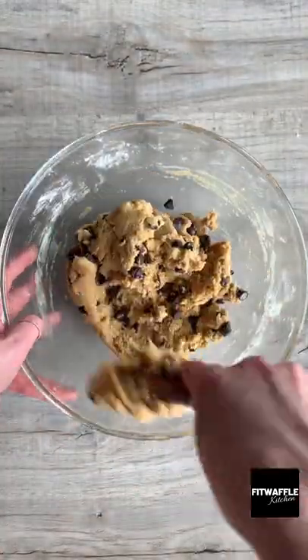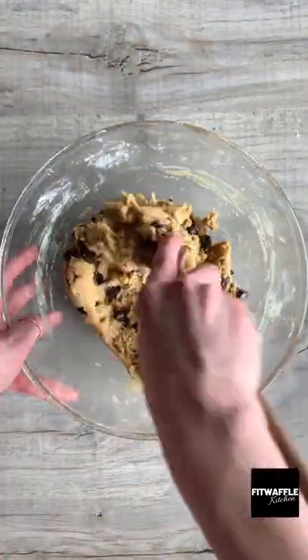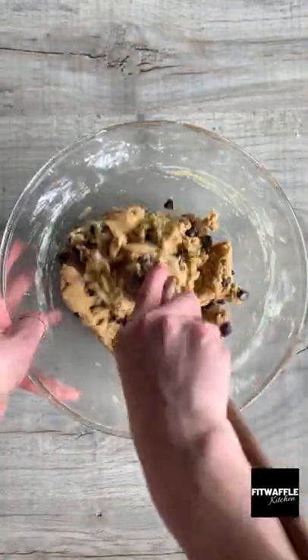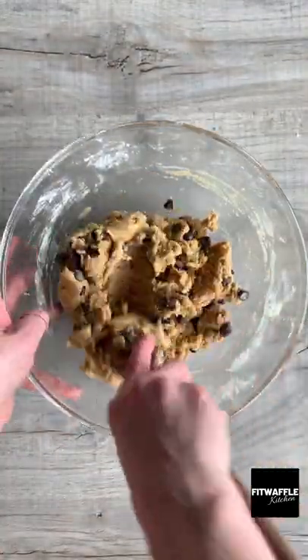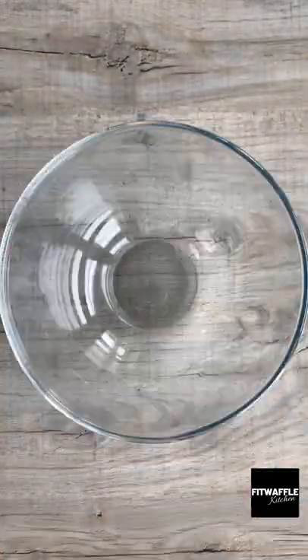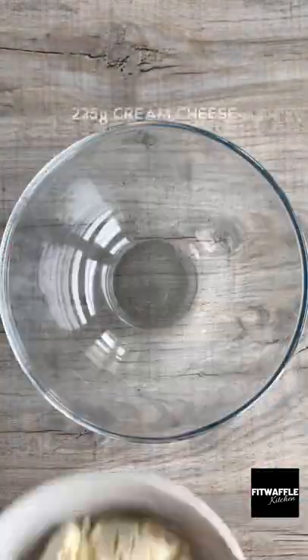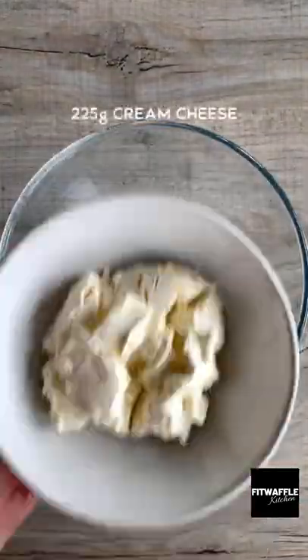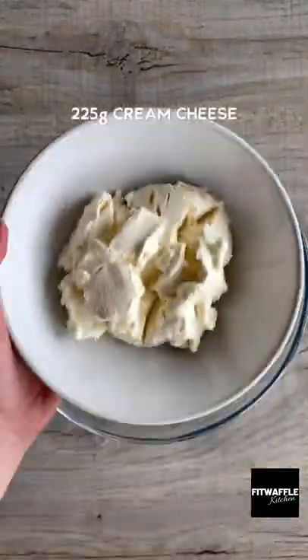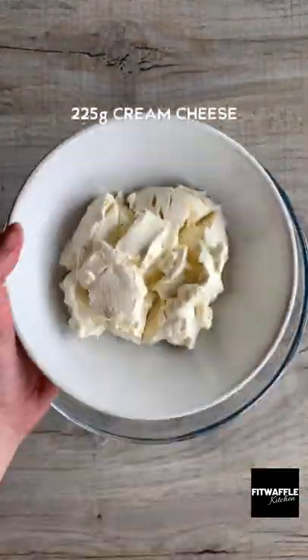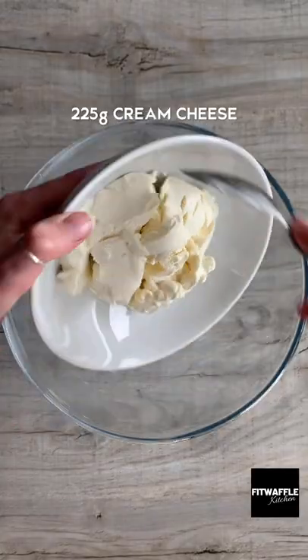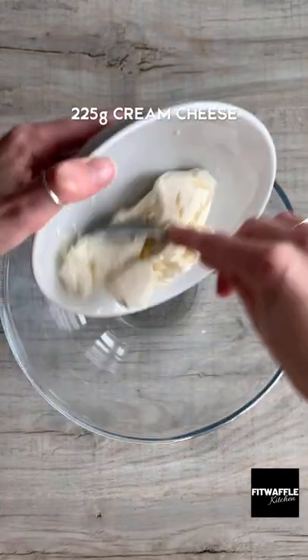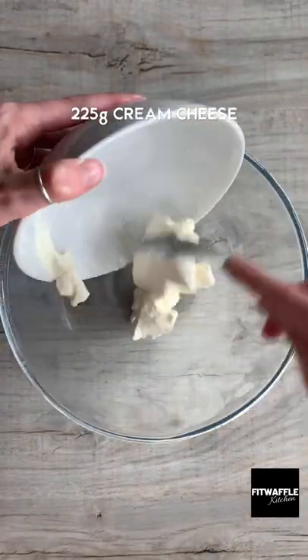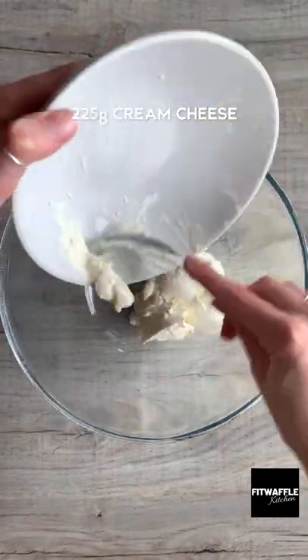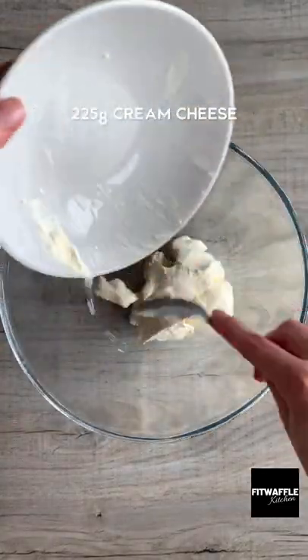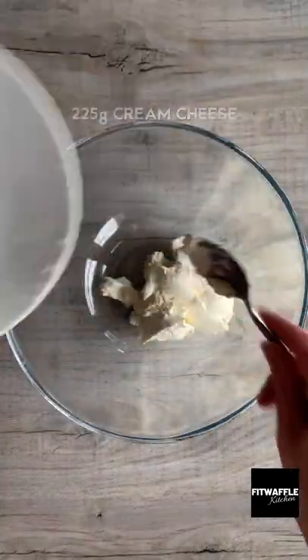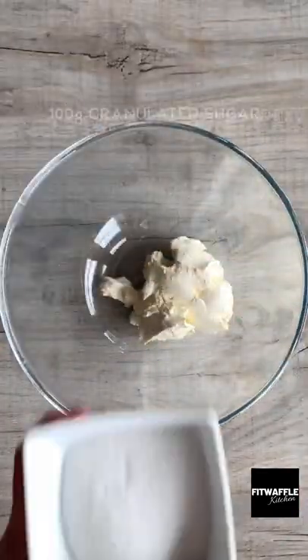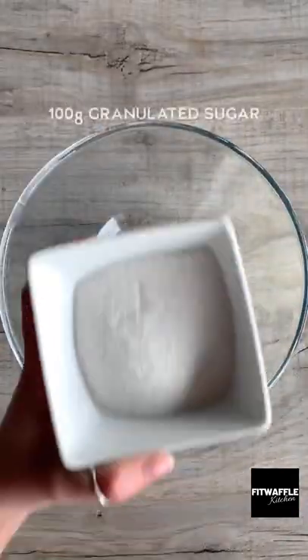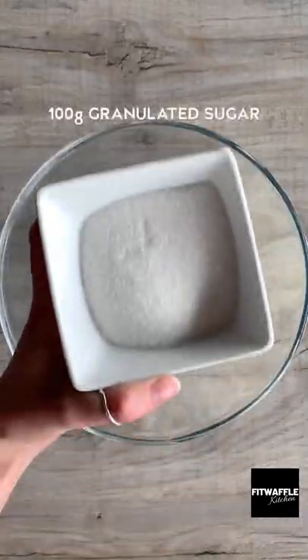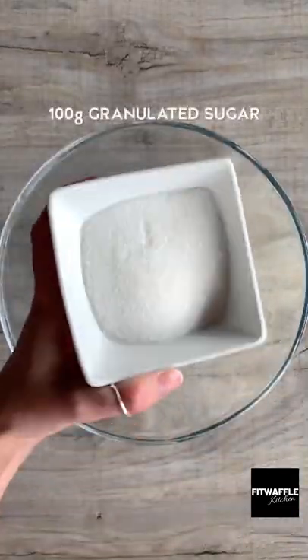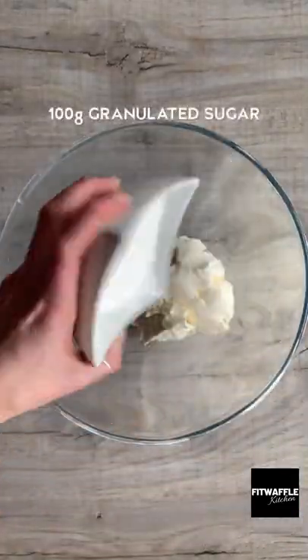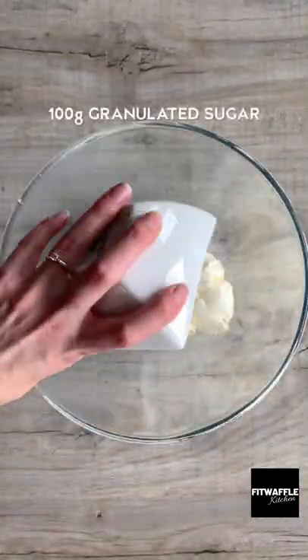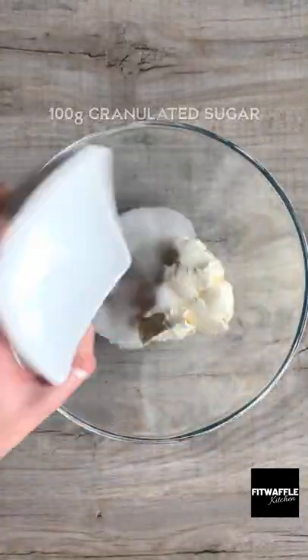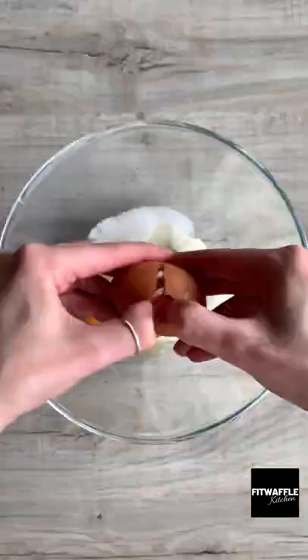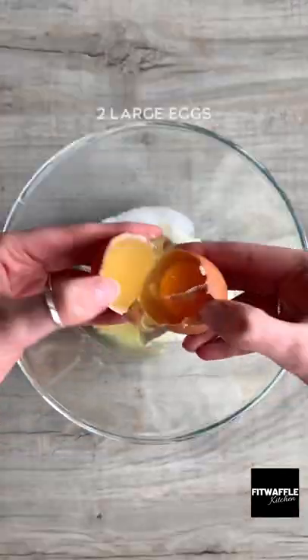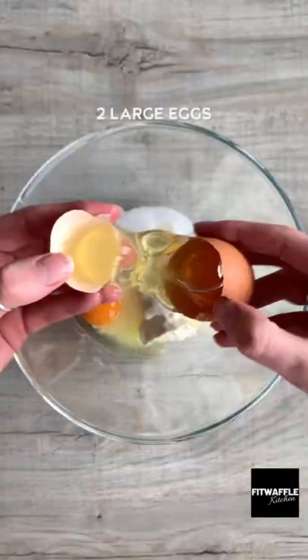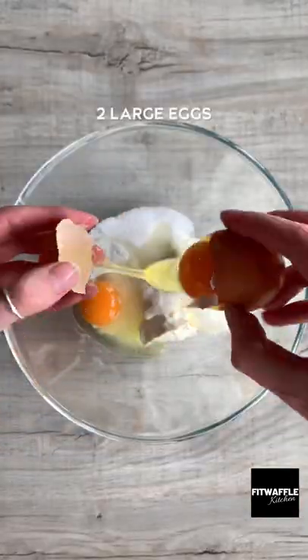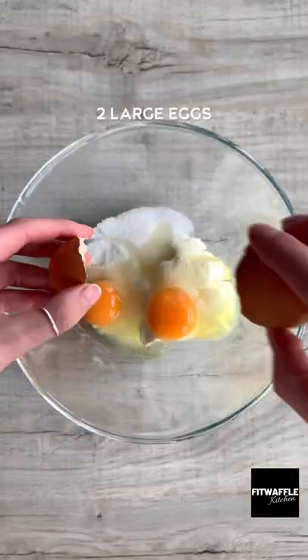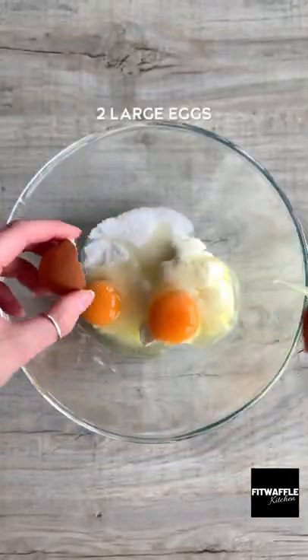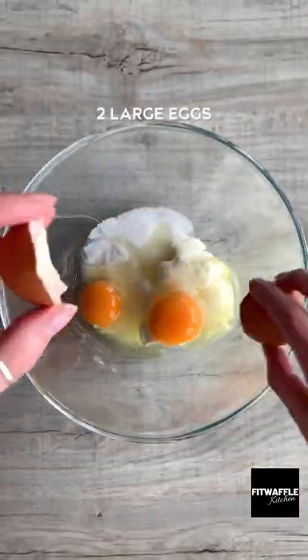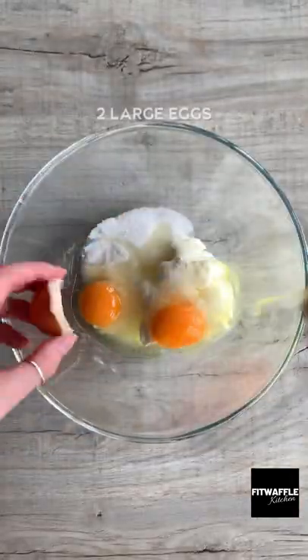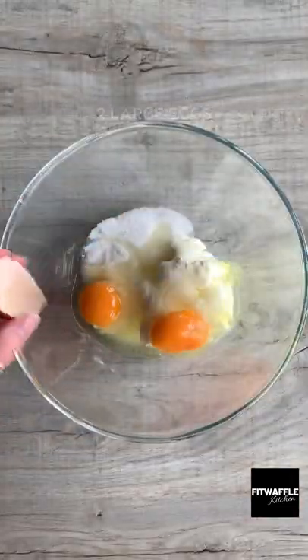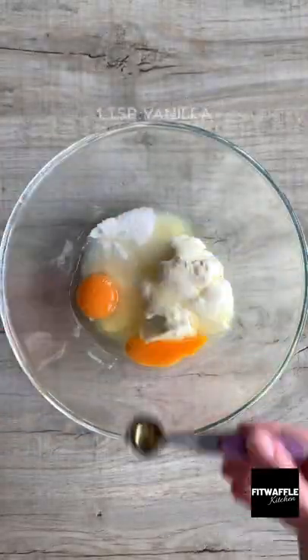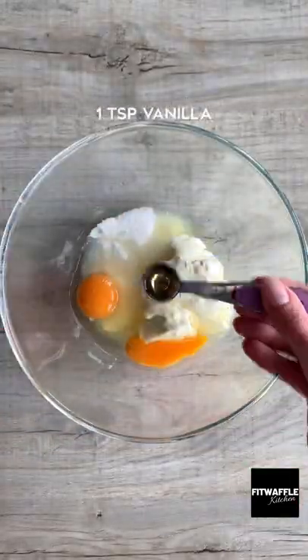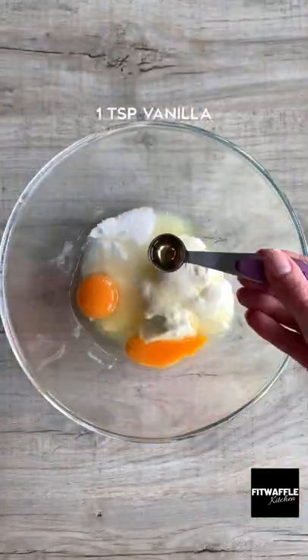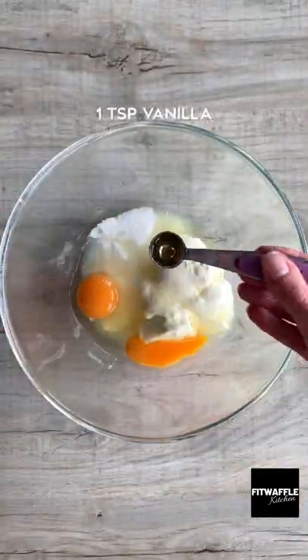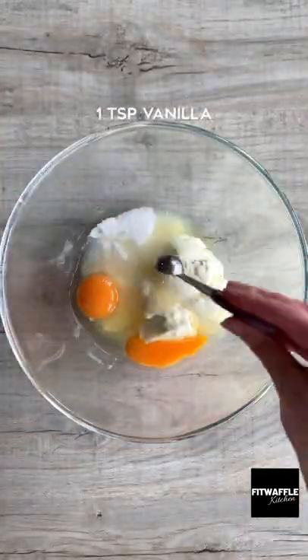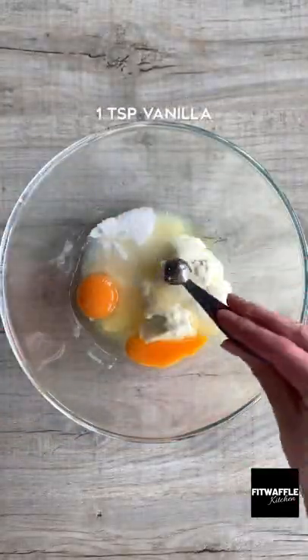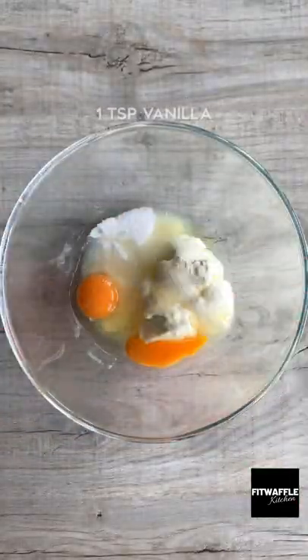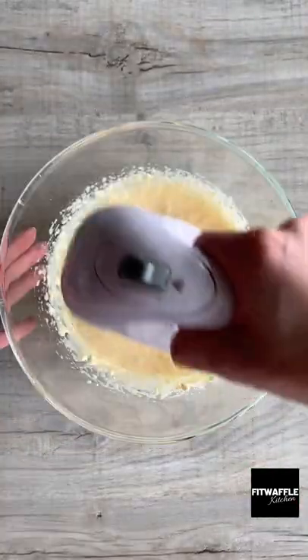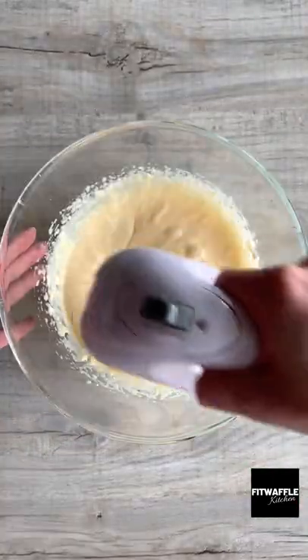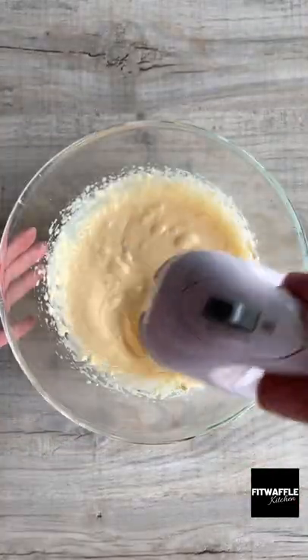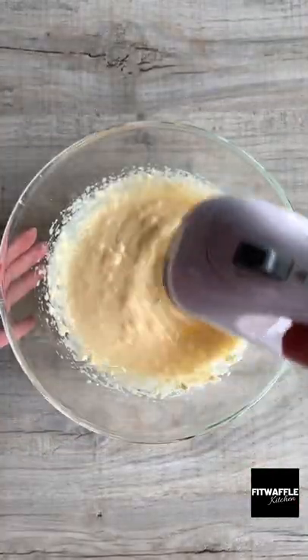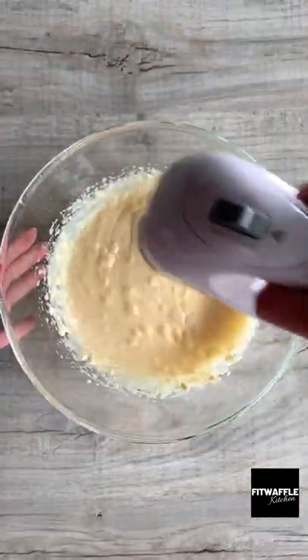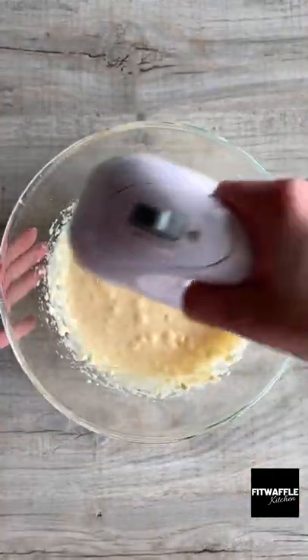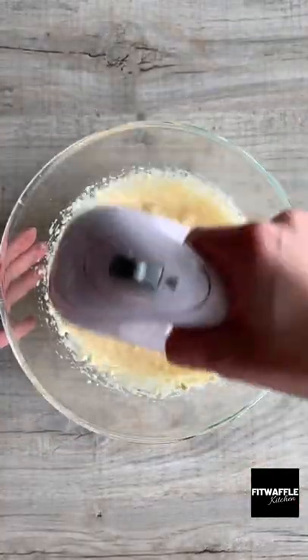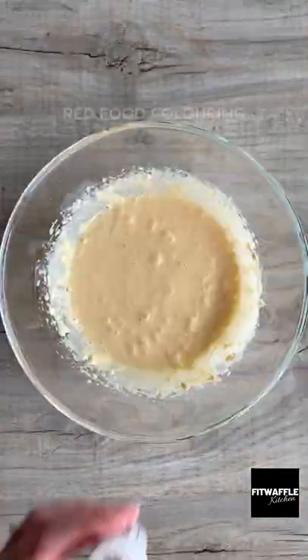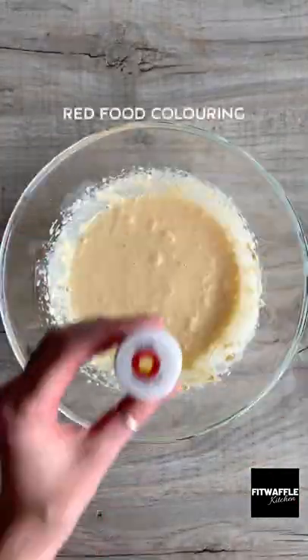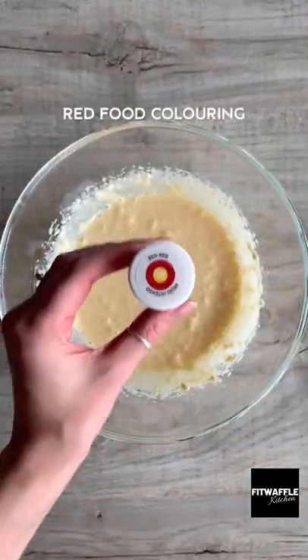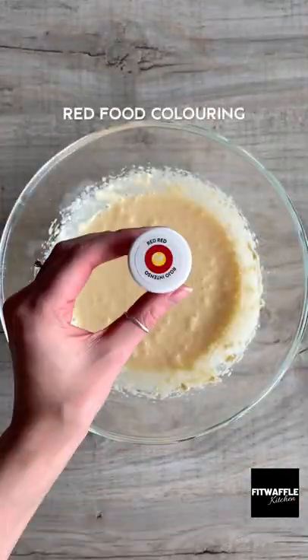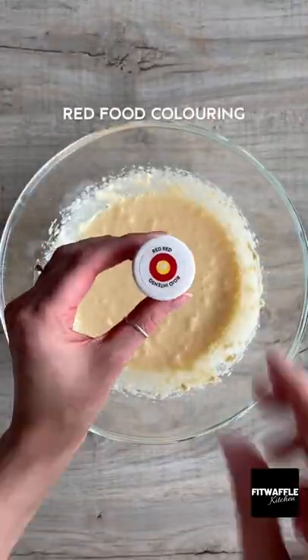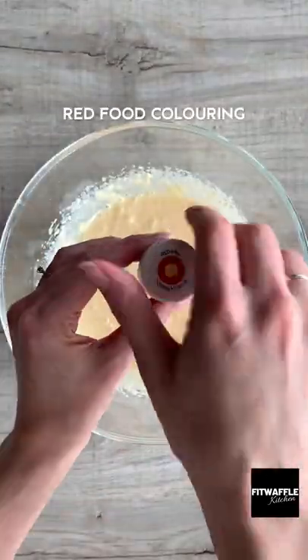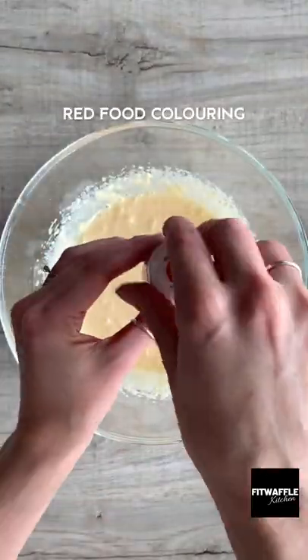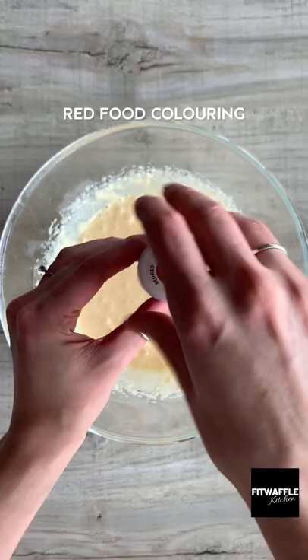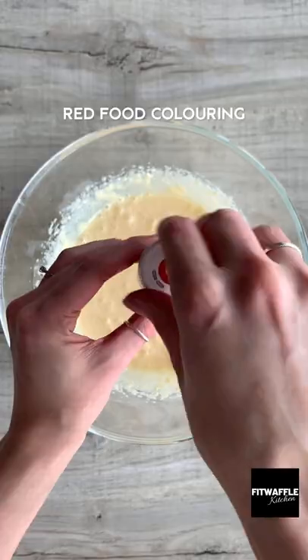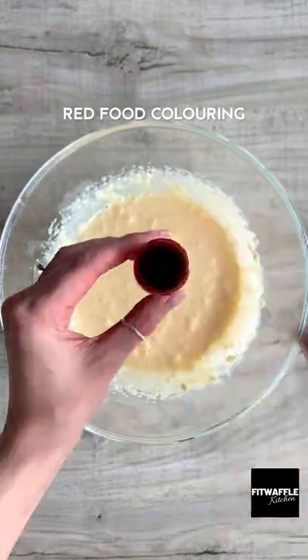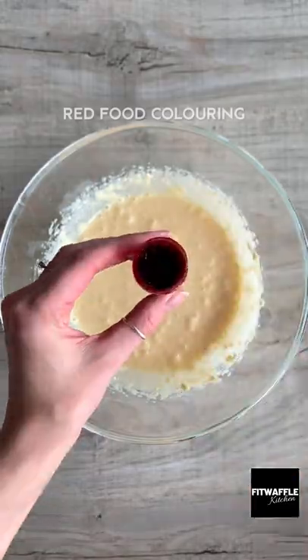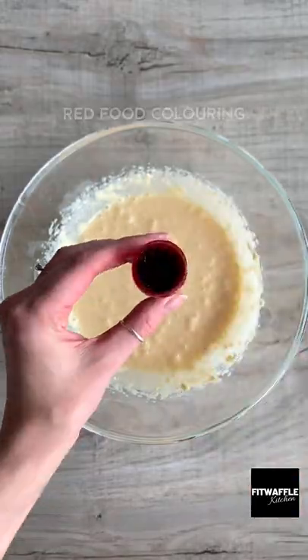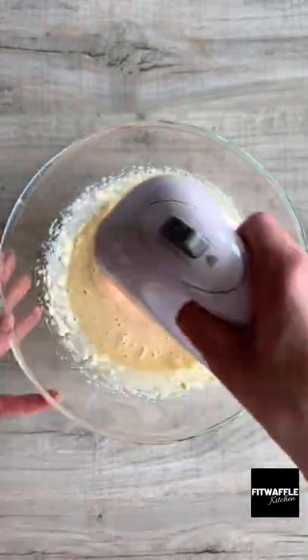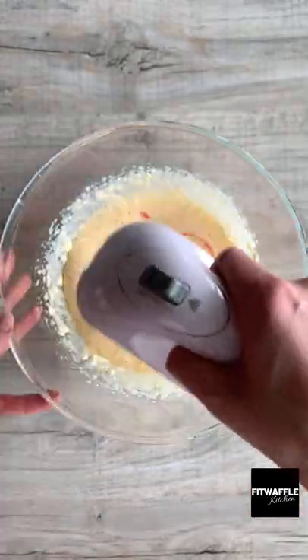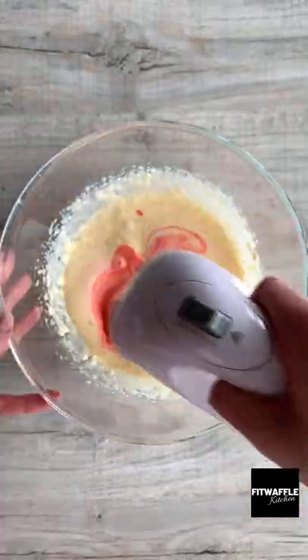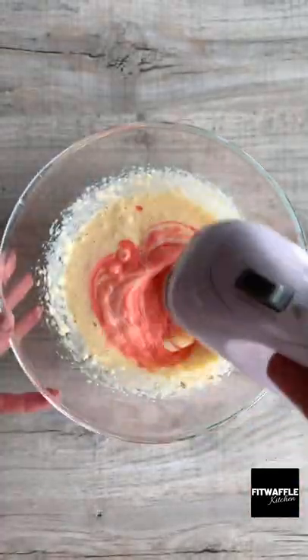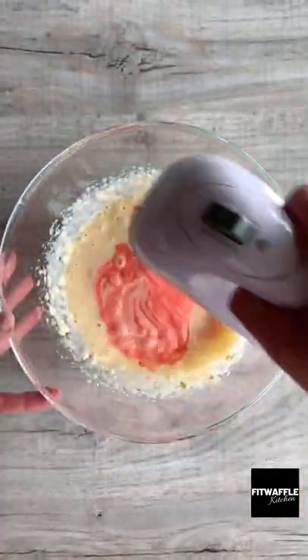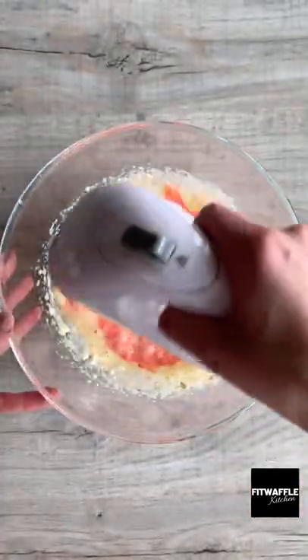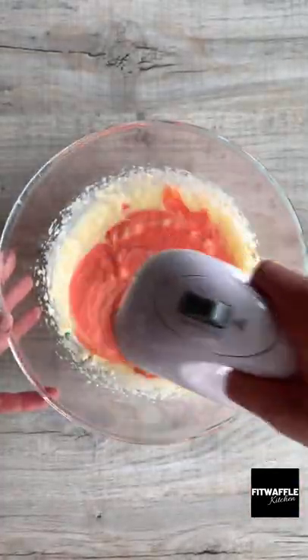Set this aside, then add cream cheese, granulated sugar, two eggs and vanilla and whisk until smooth. Add red food colouring if you wish and whisk this in.